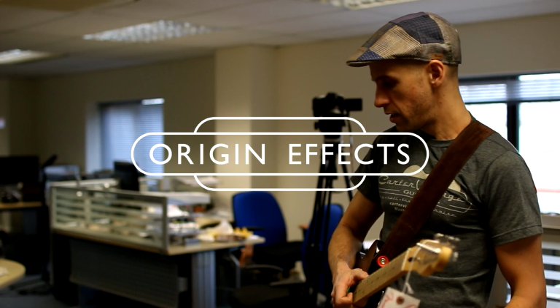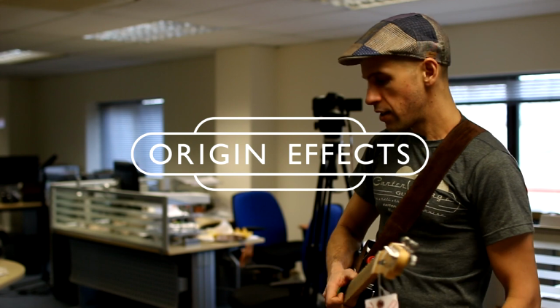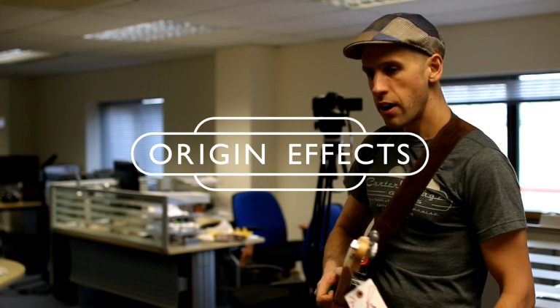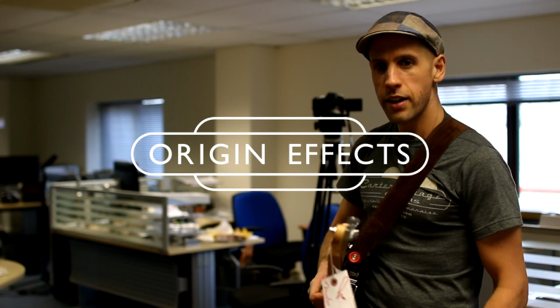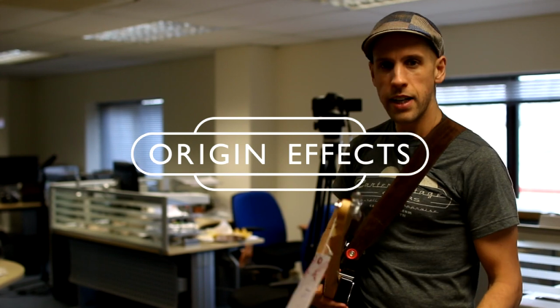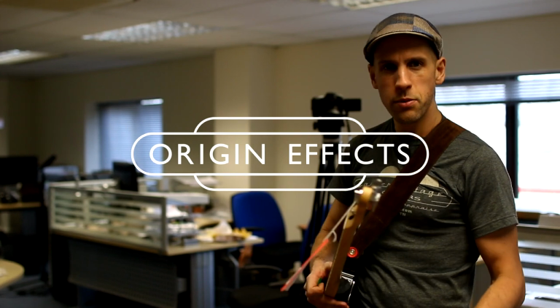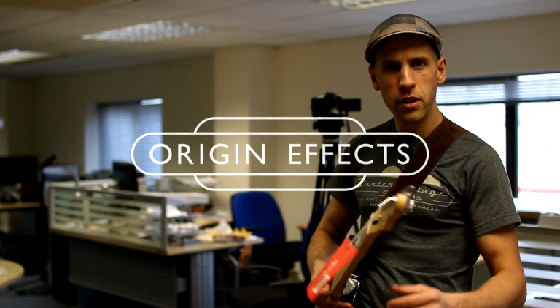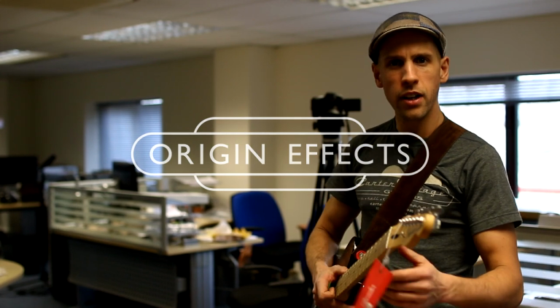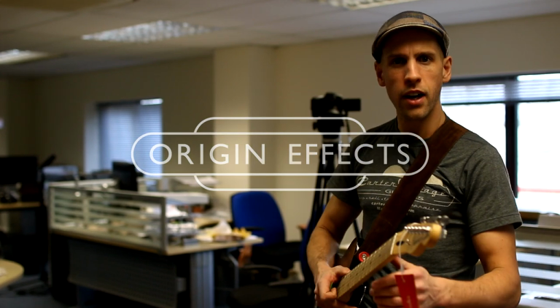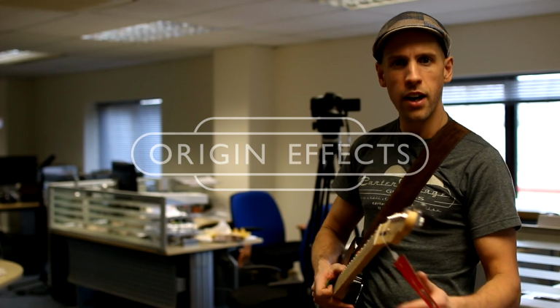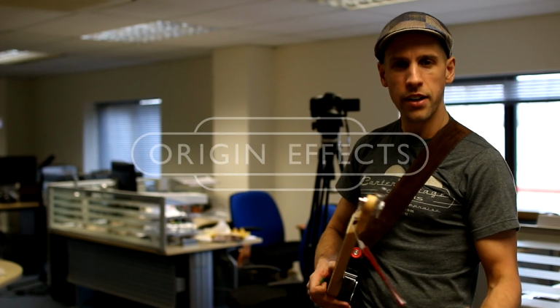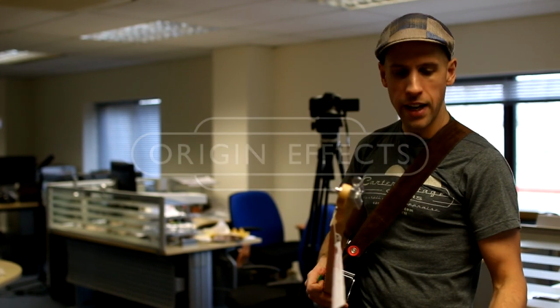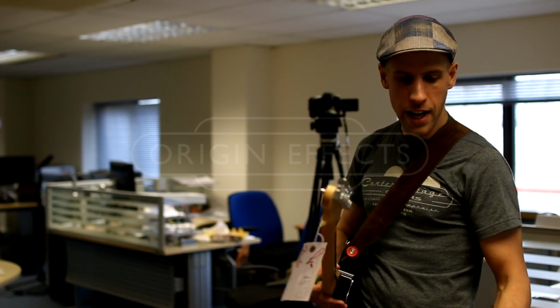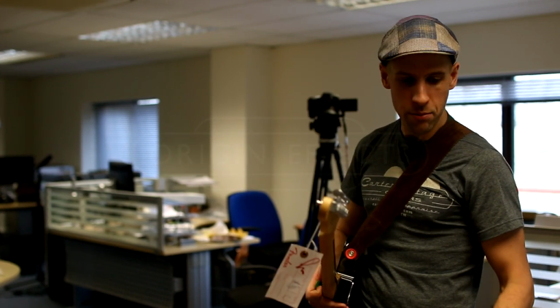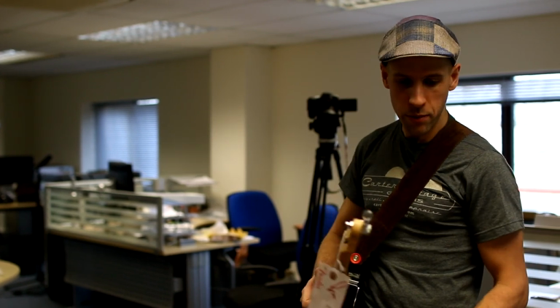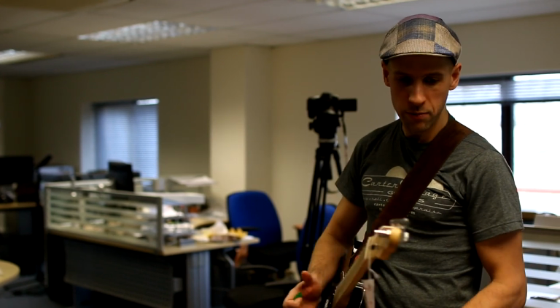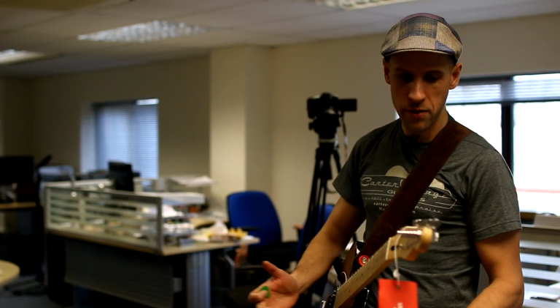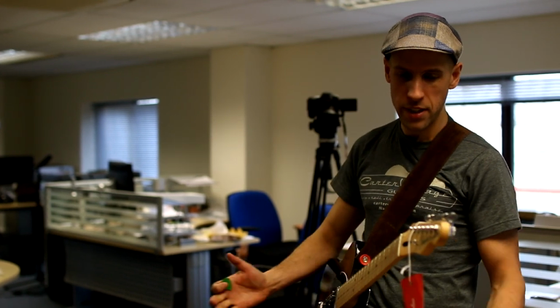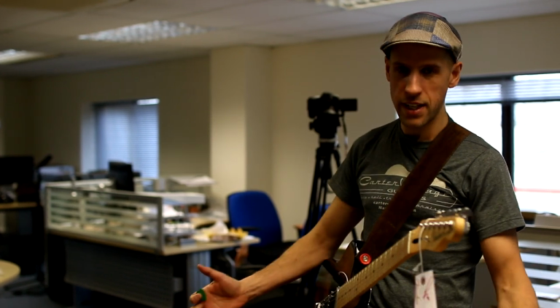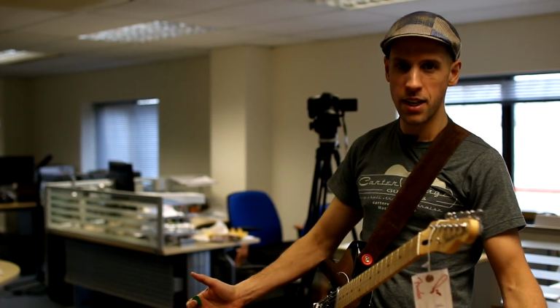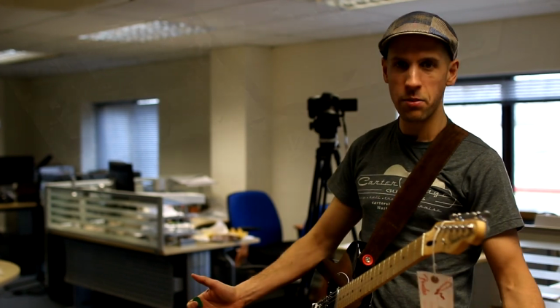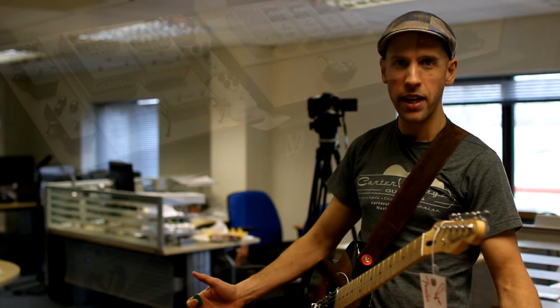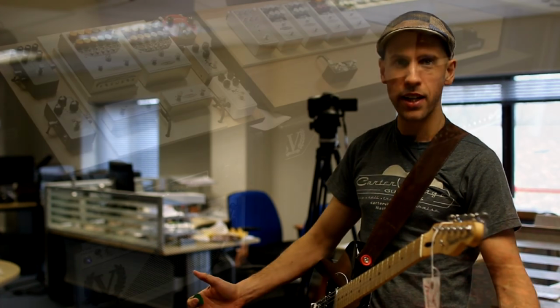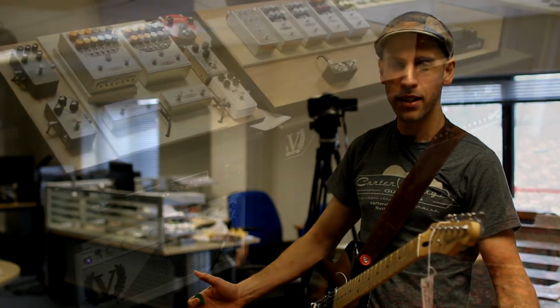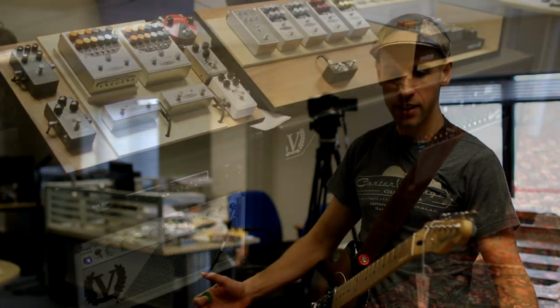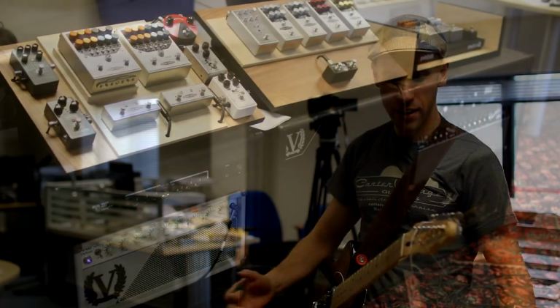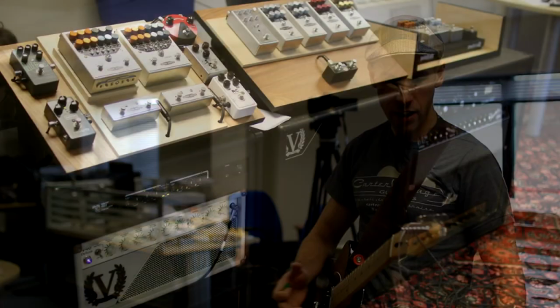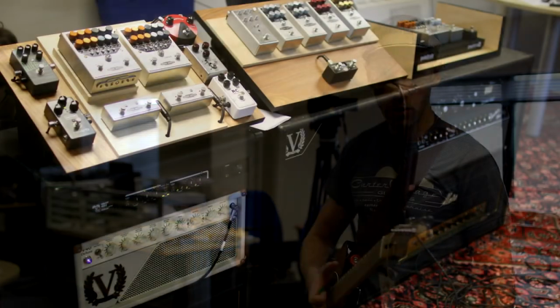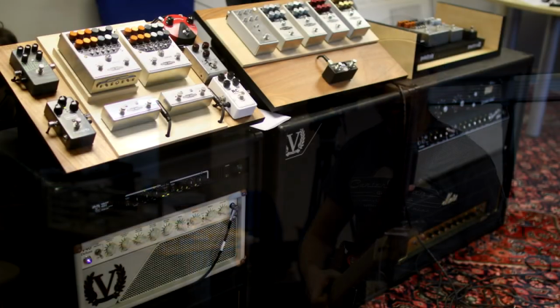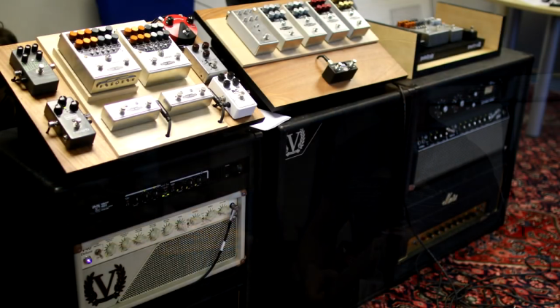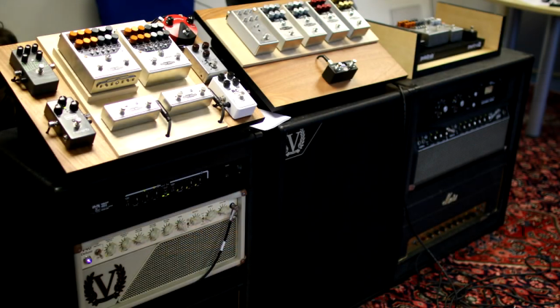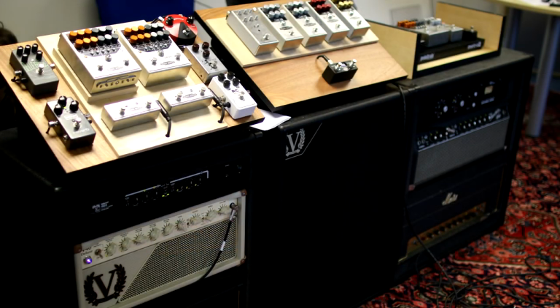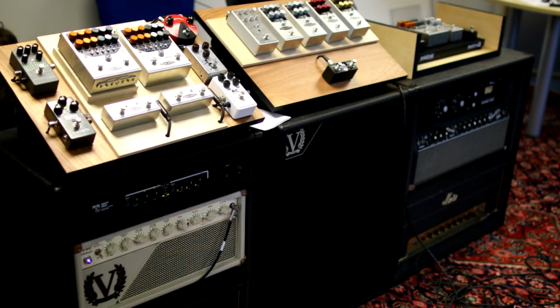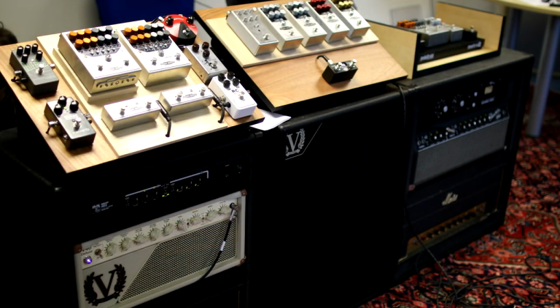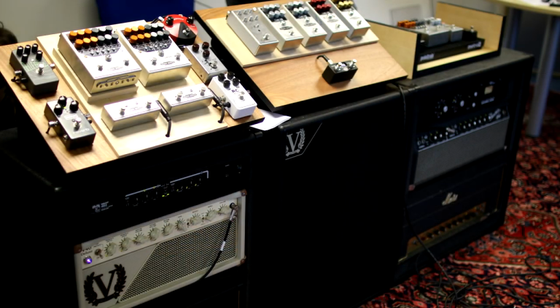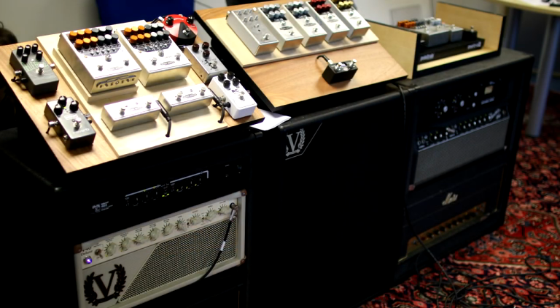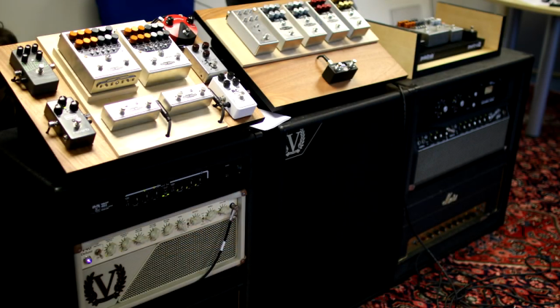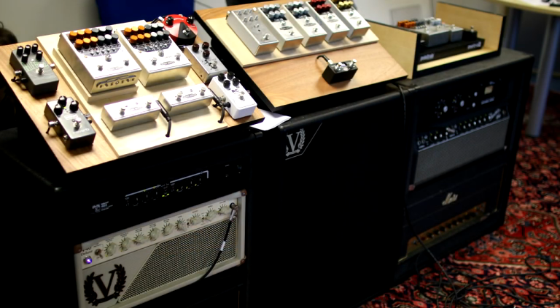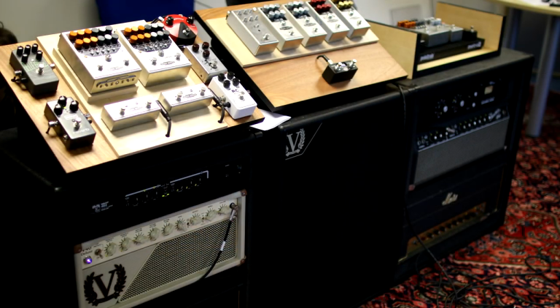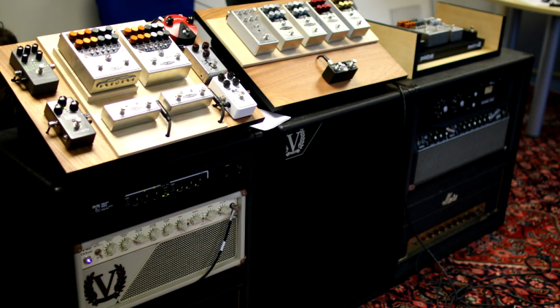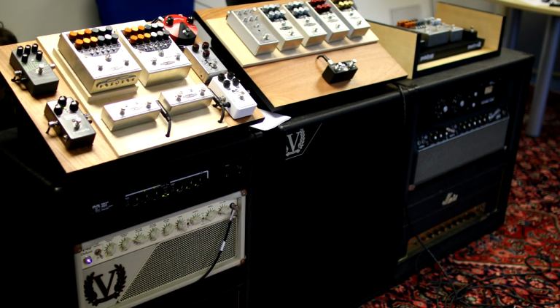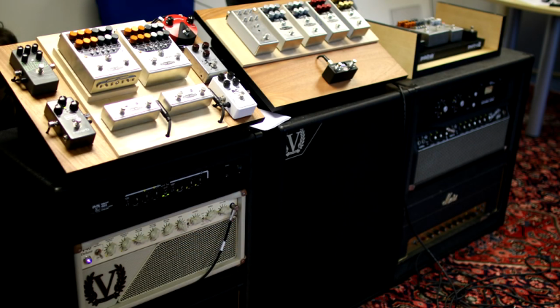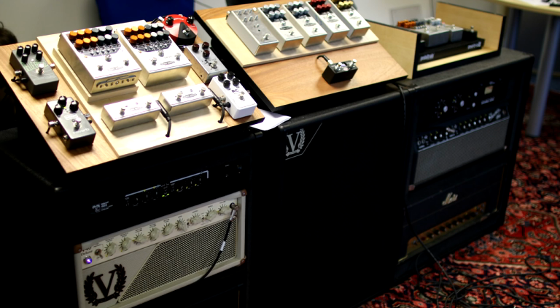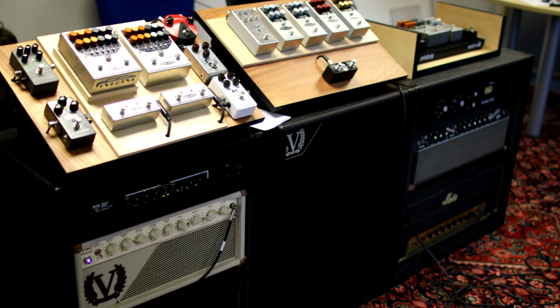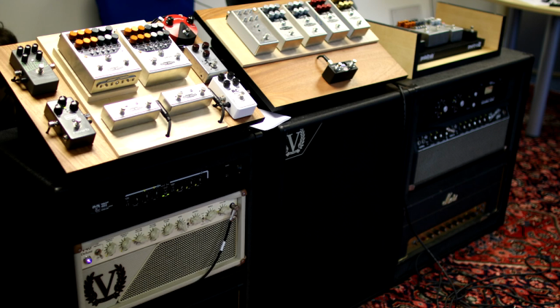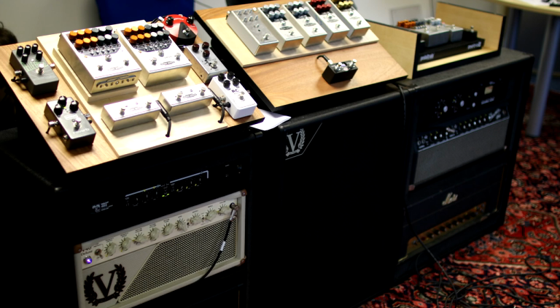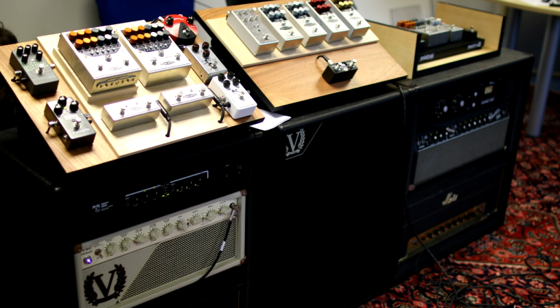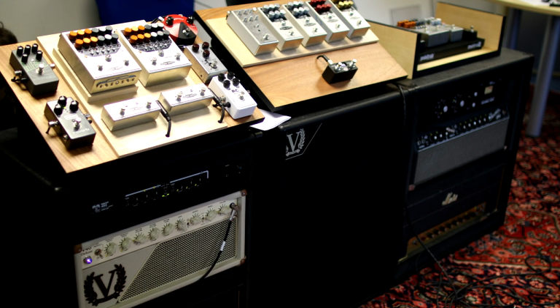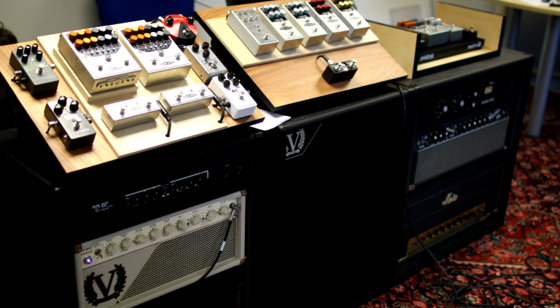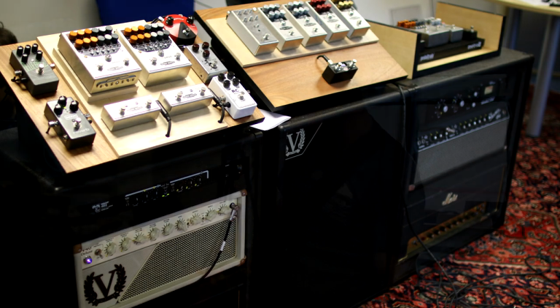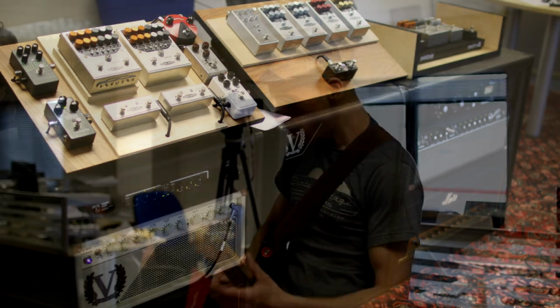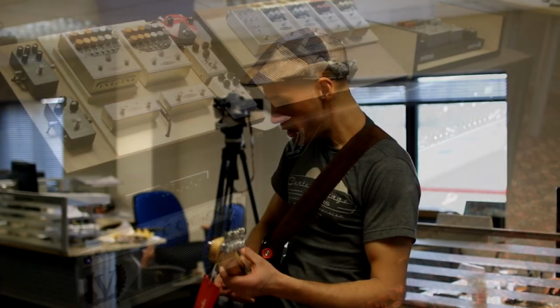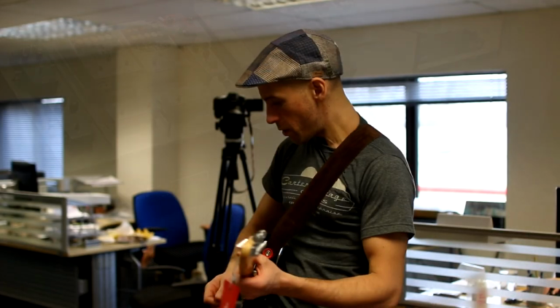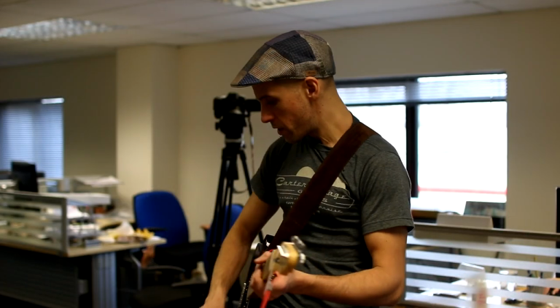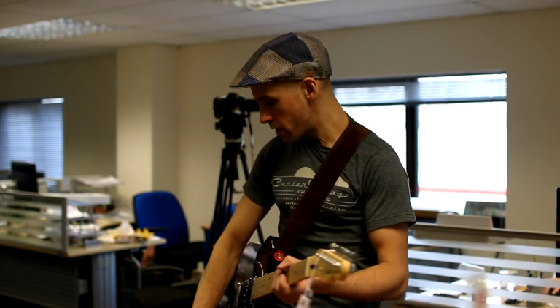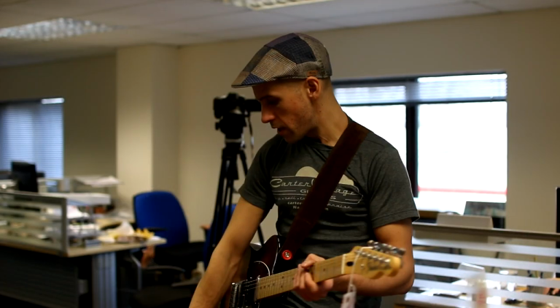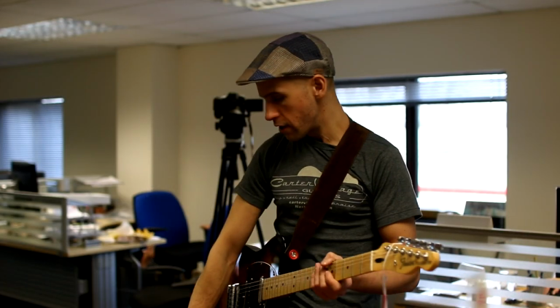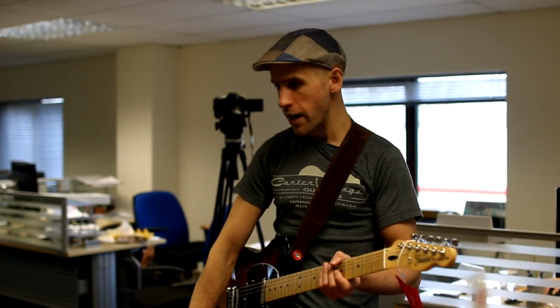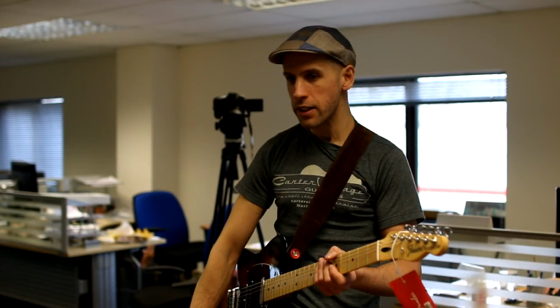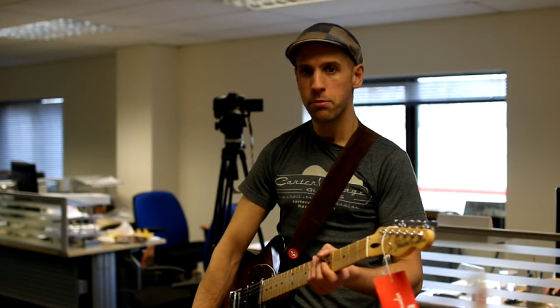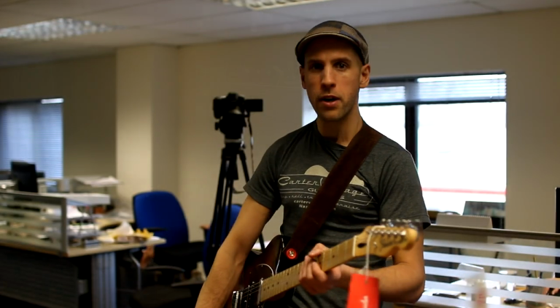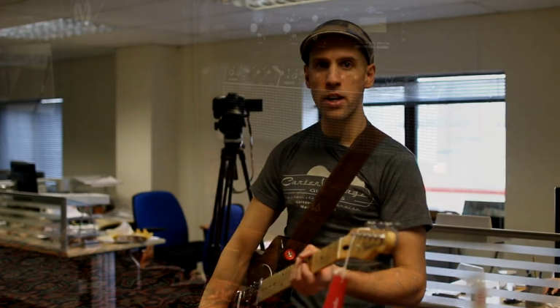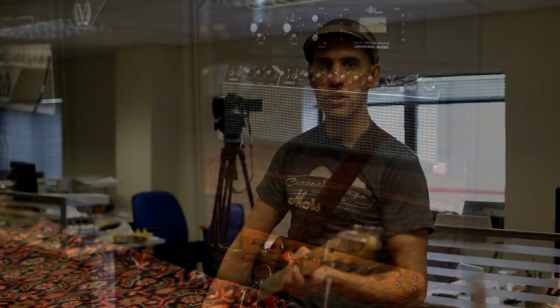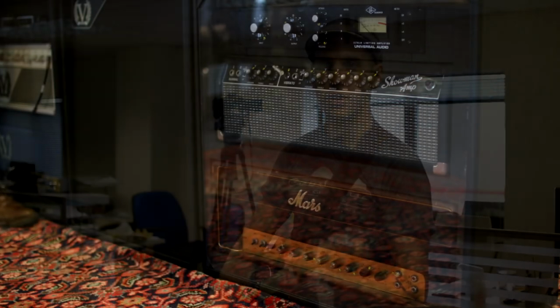We're looking at our NAMM setup here. Quite a lot of work's gone into it. Patch number one, which is our Cranked Marshall.